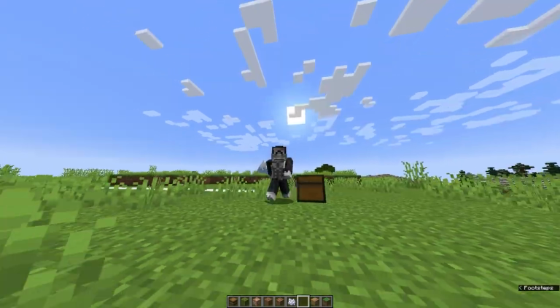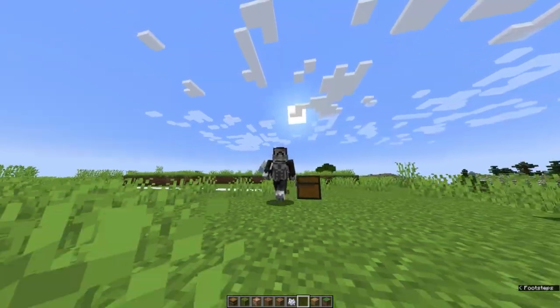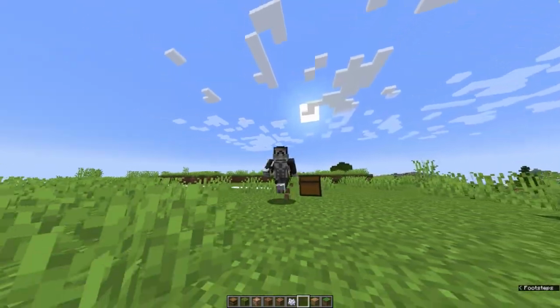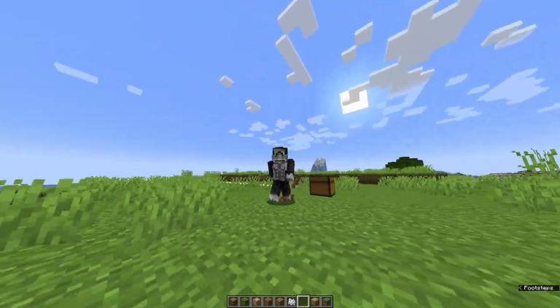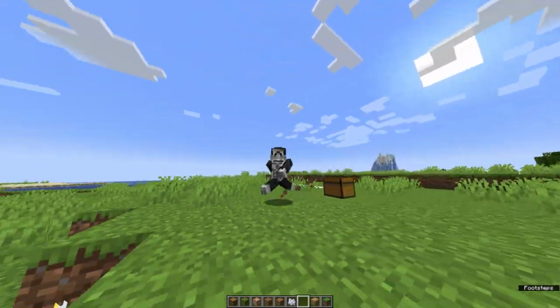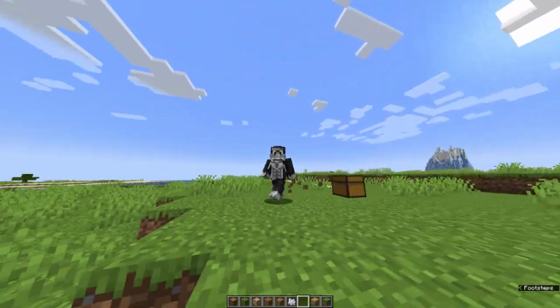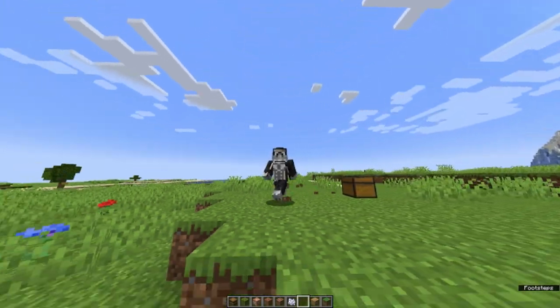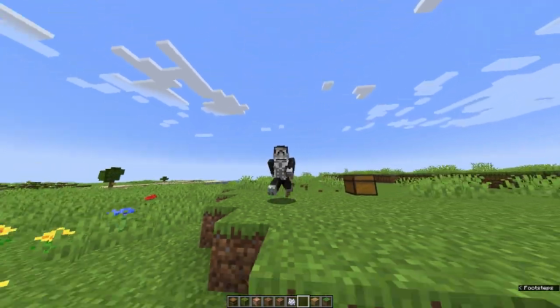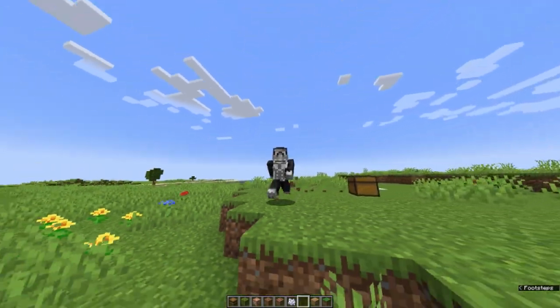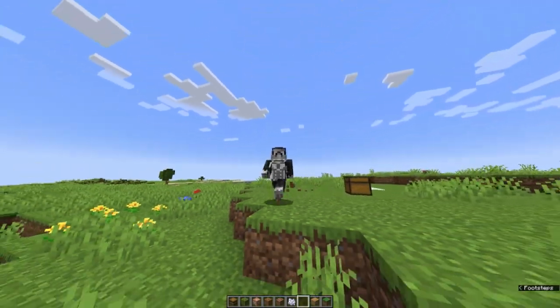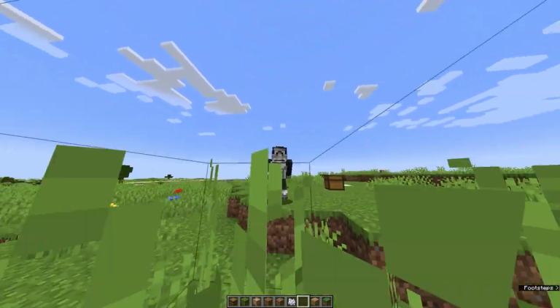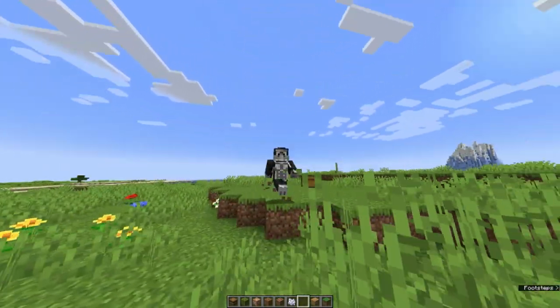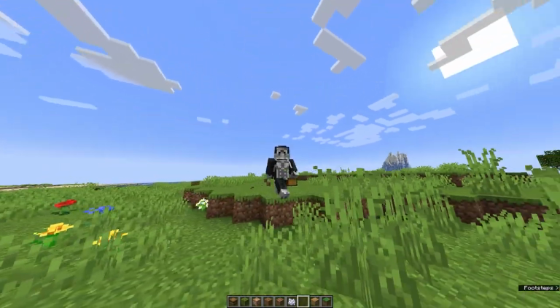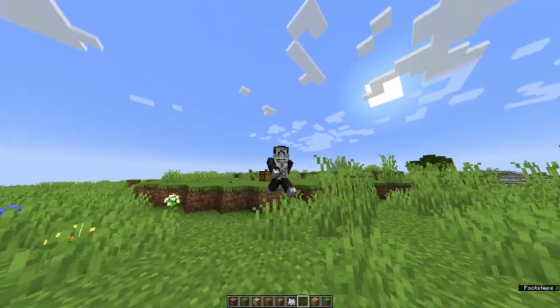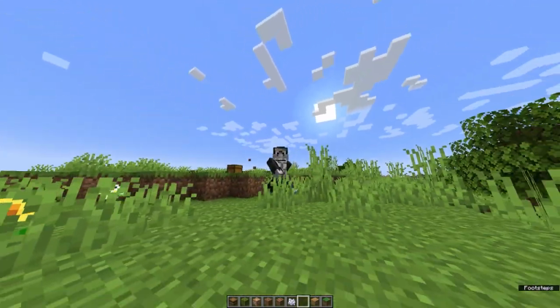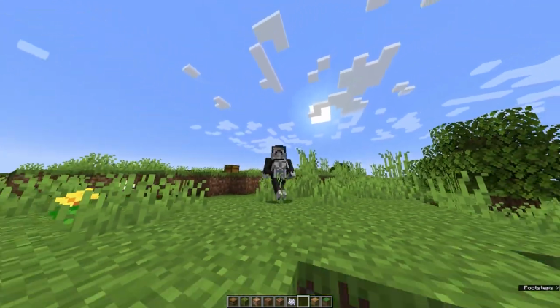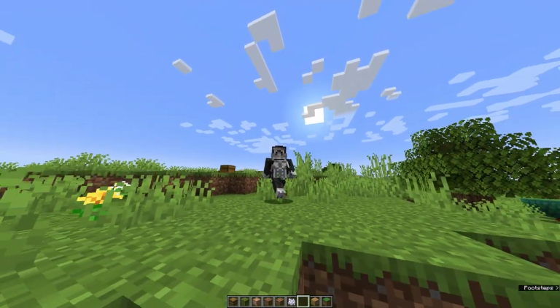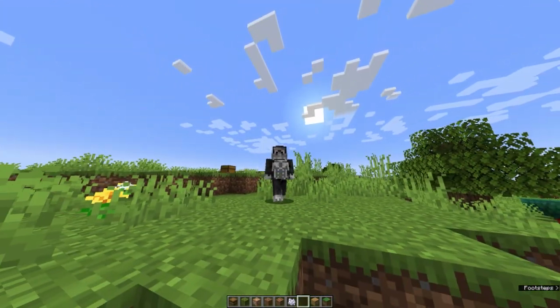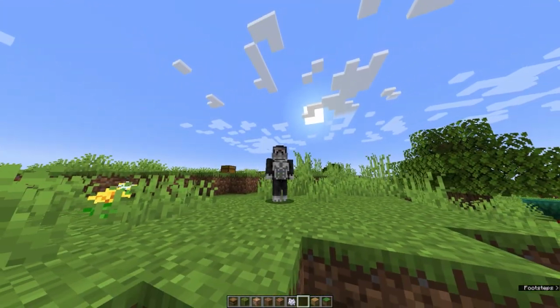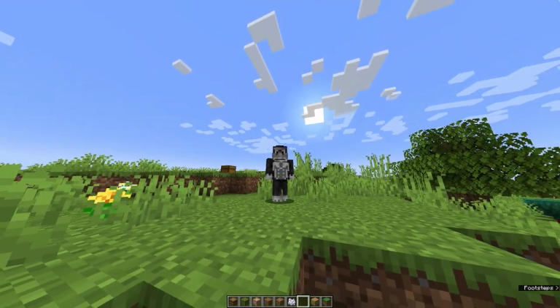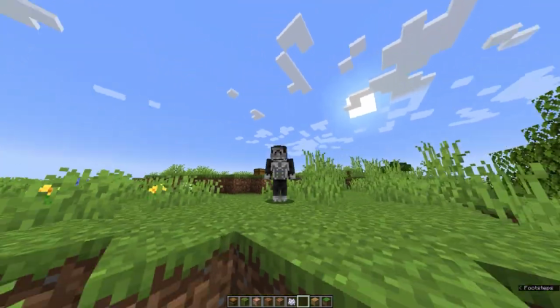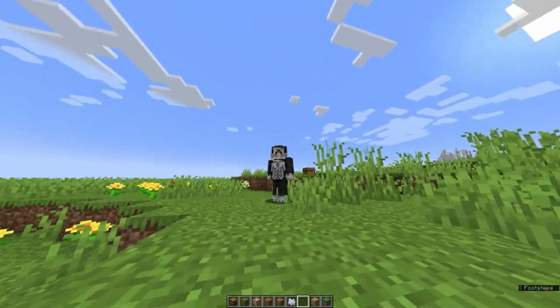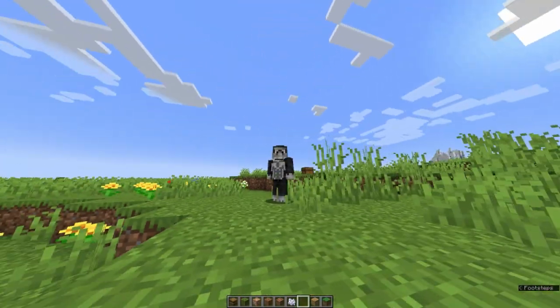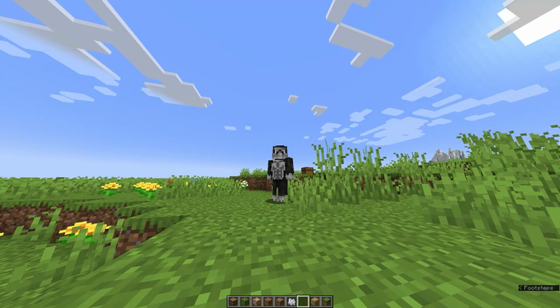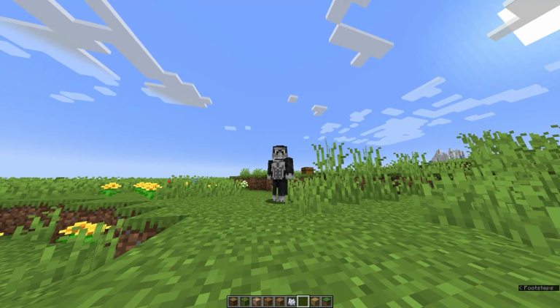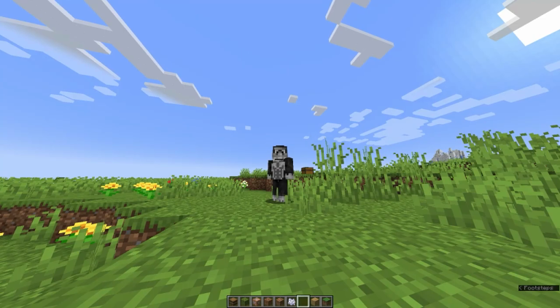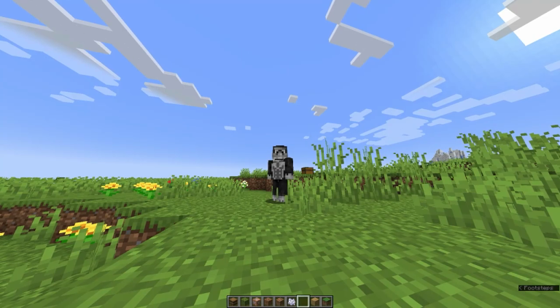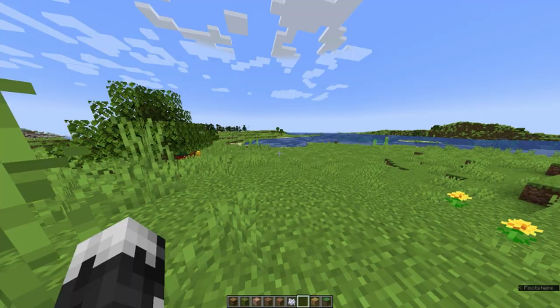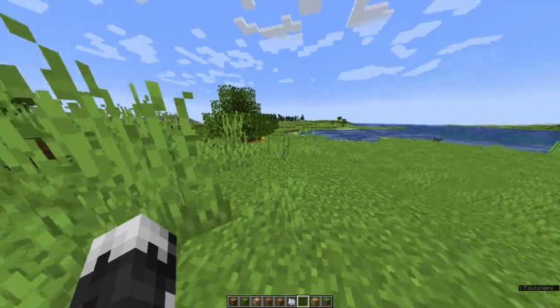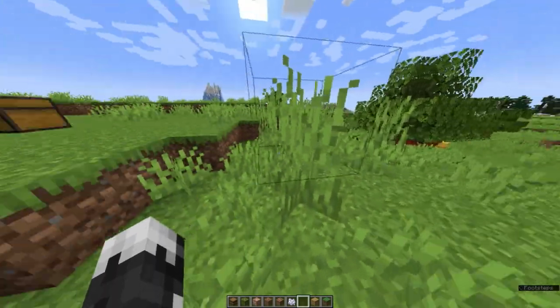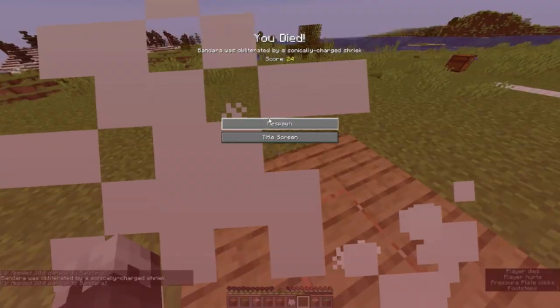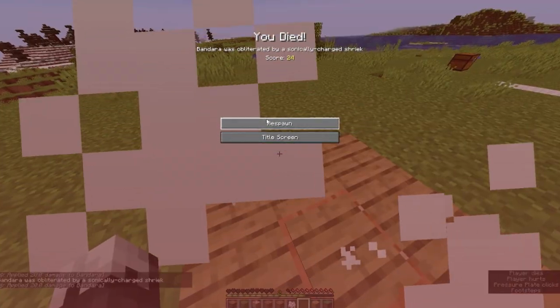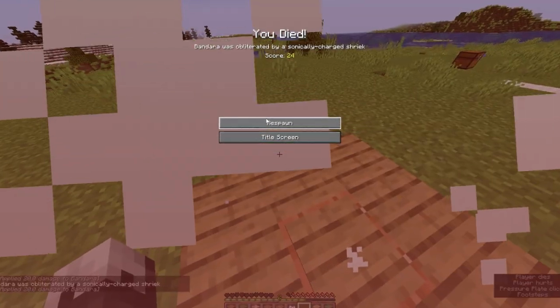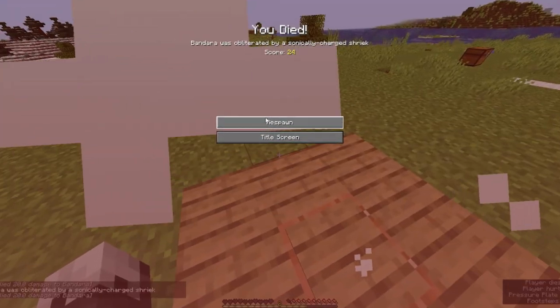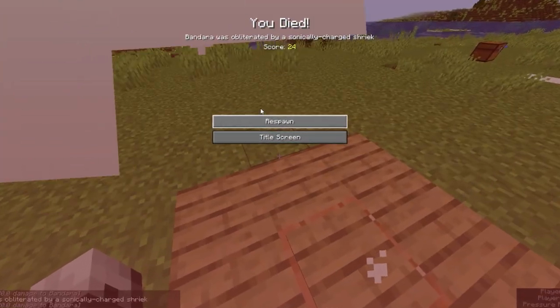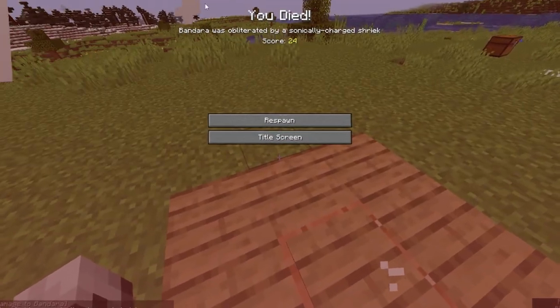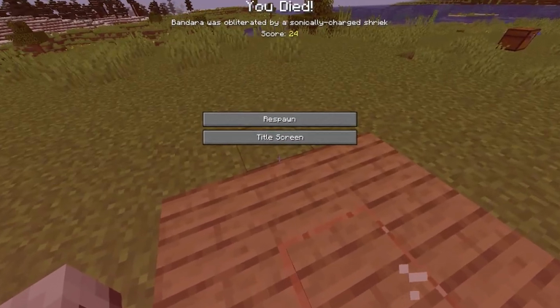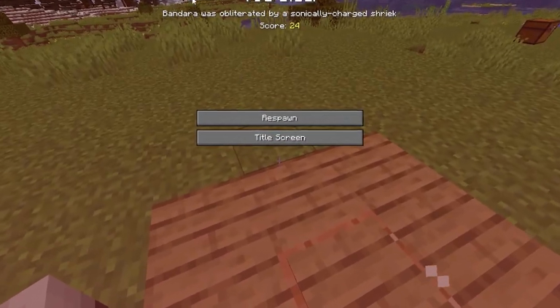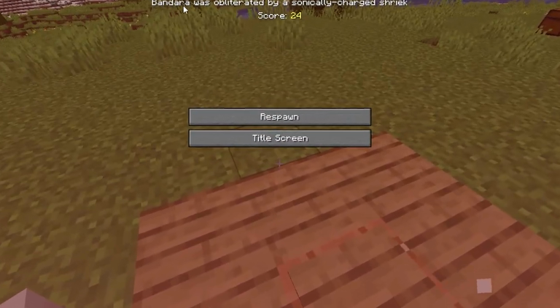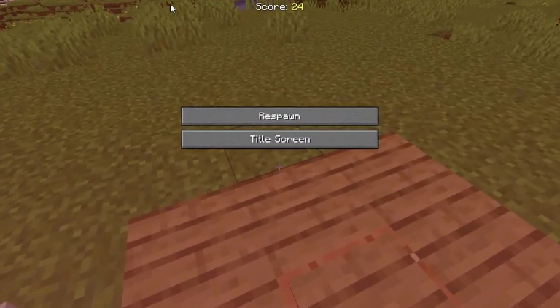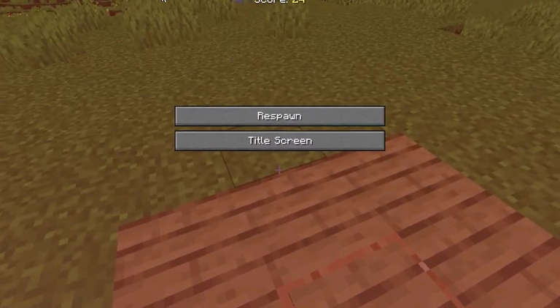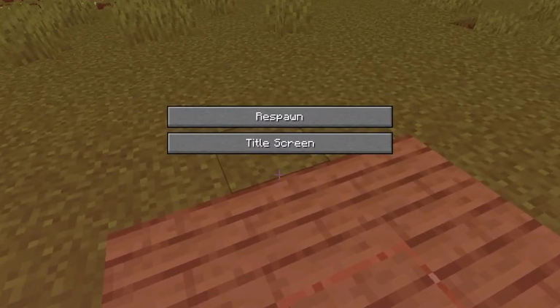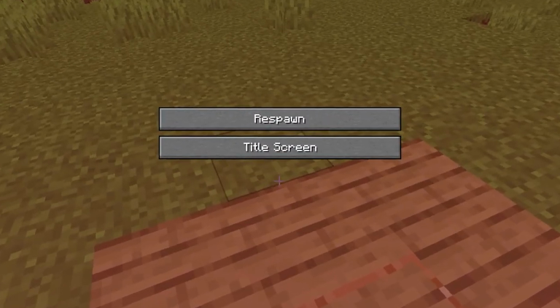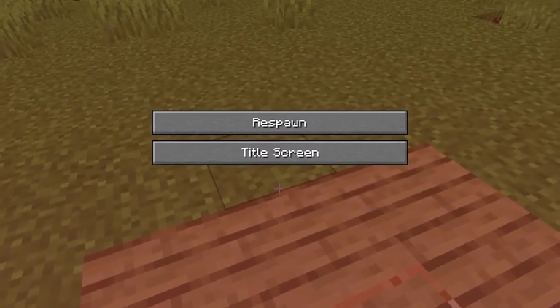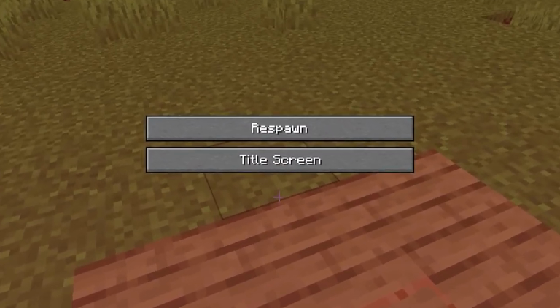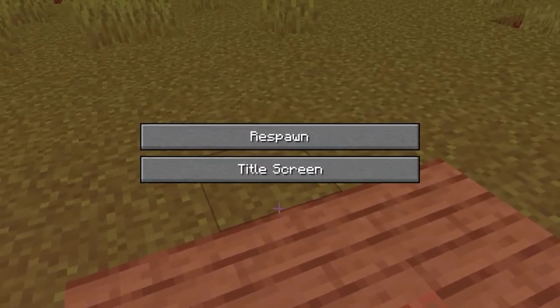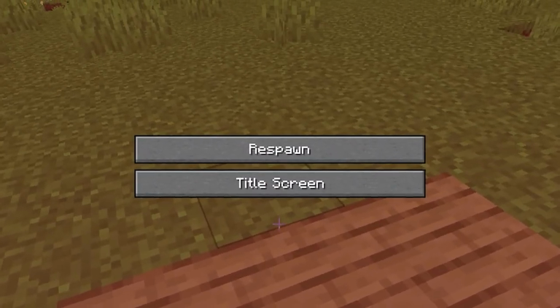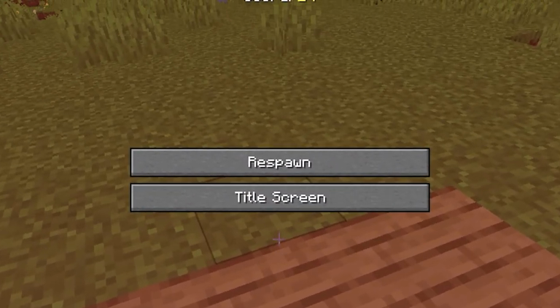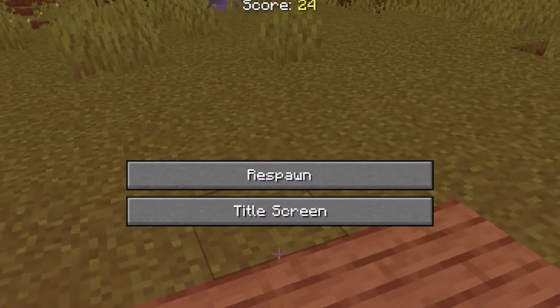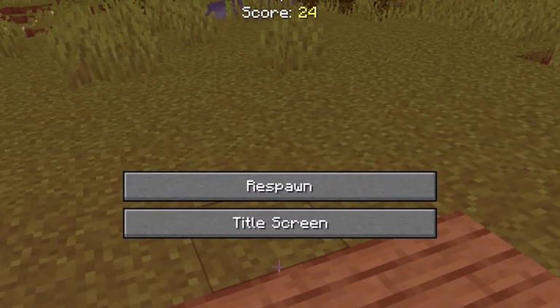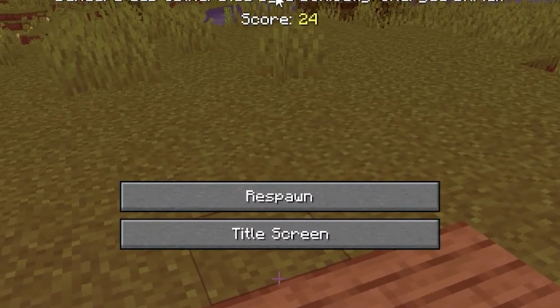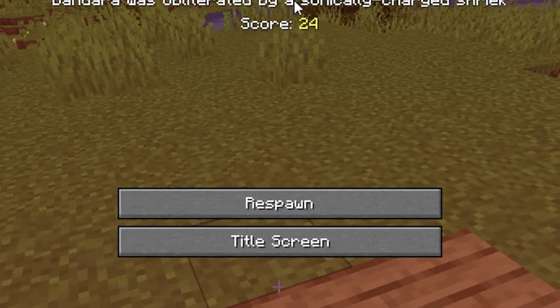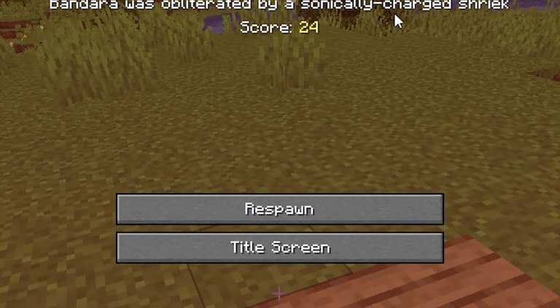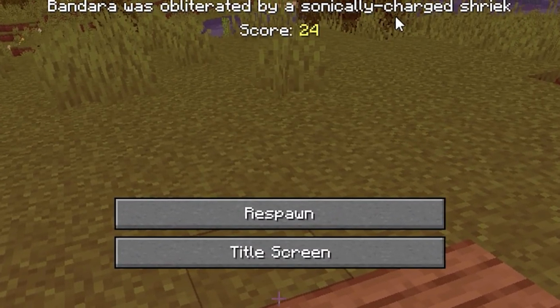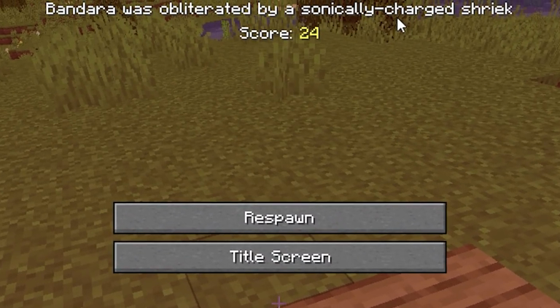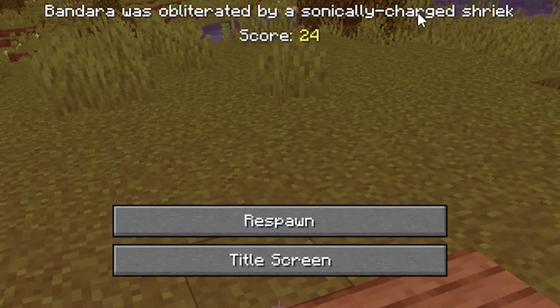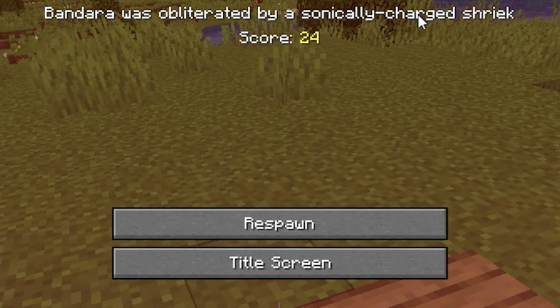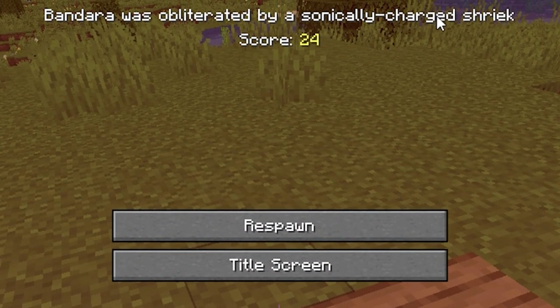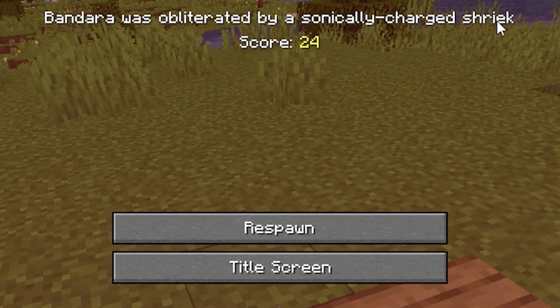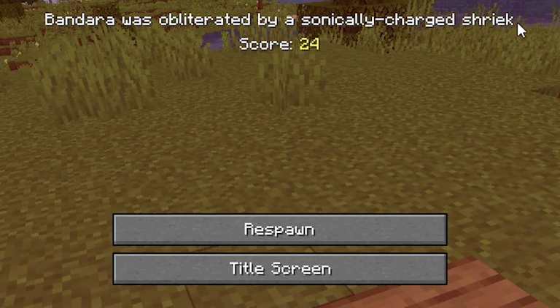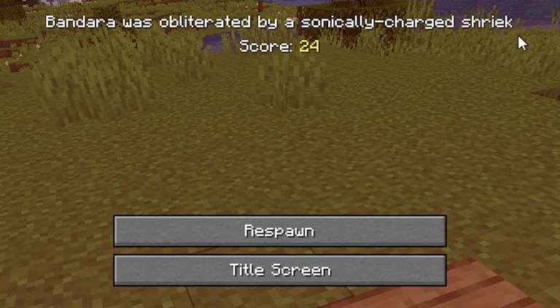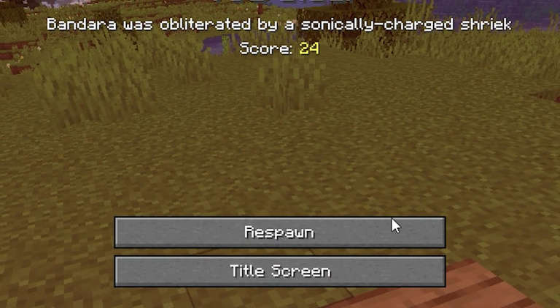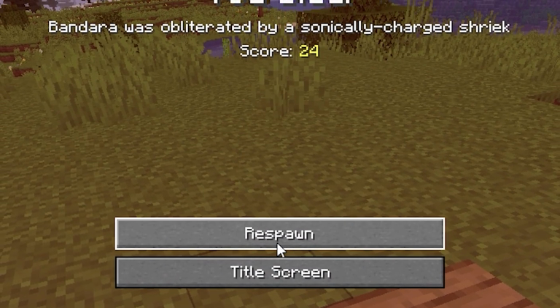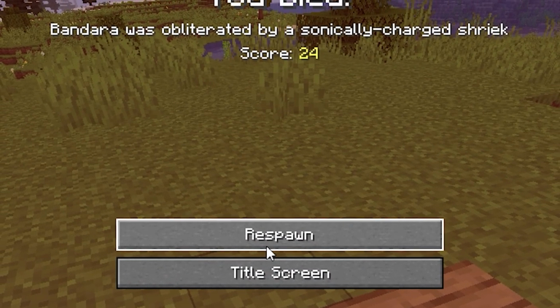If you get damaged by the Warden's Sonic Boom item, this is the death message. As you can see, Bandera was obliterated by a sonically charged shriek.